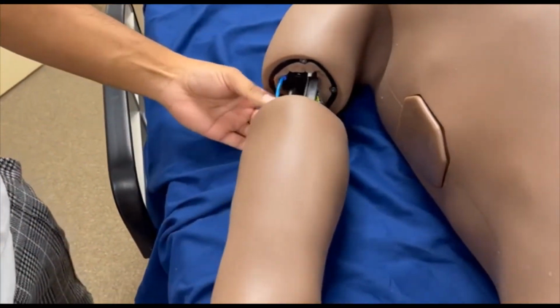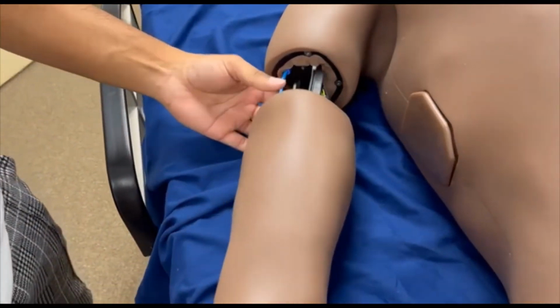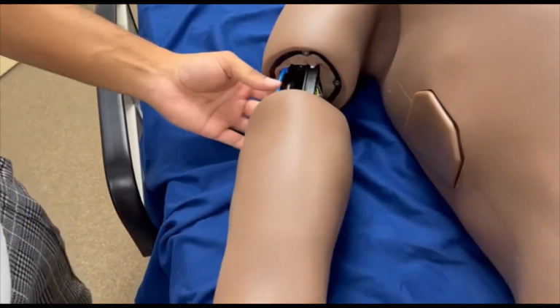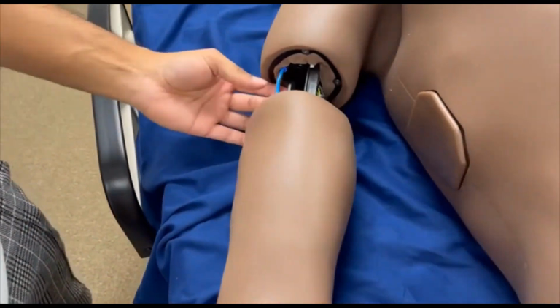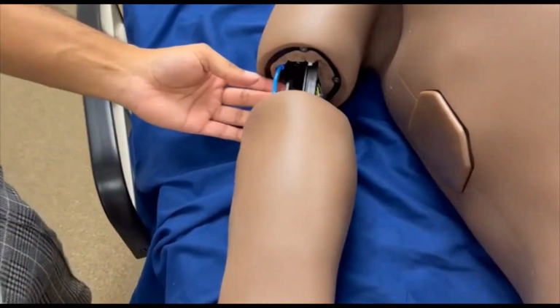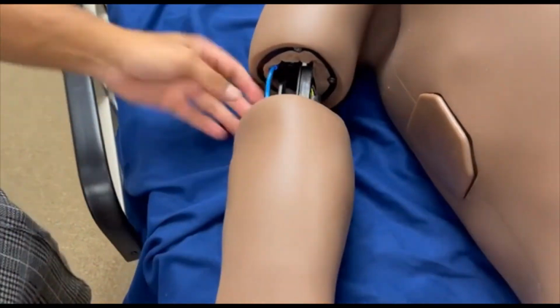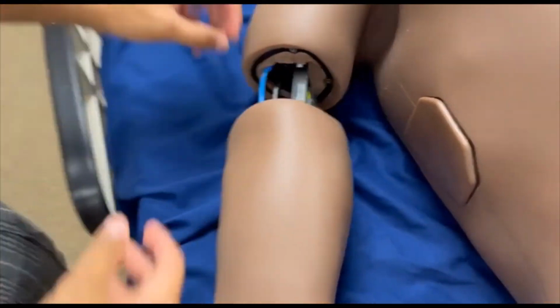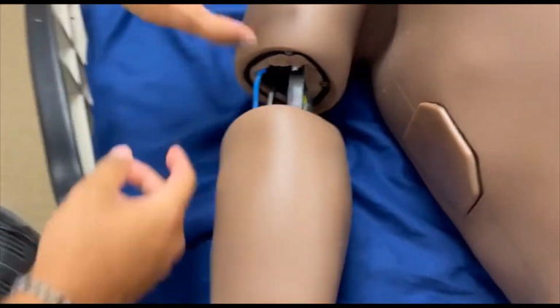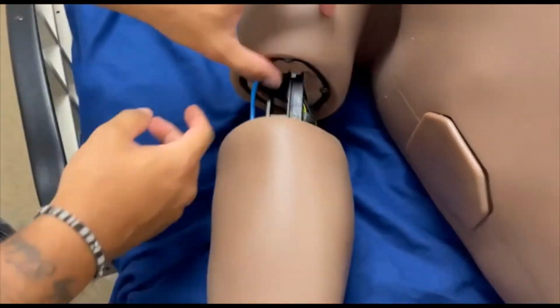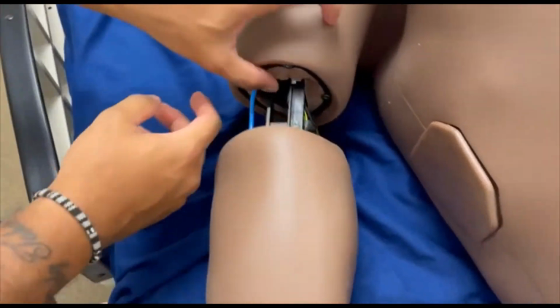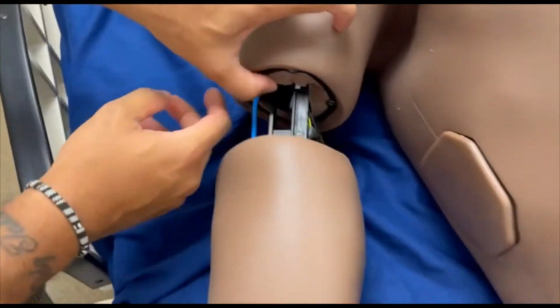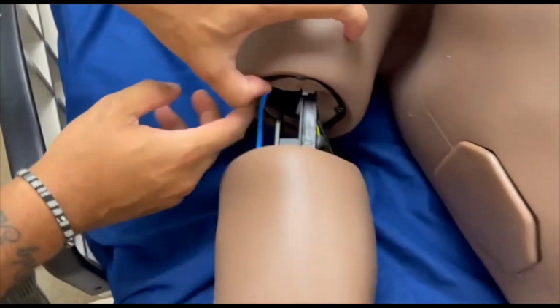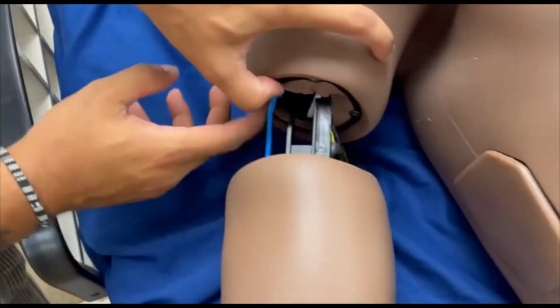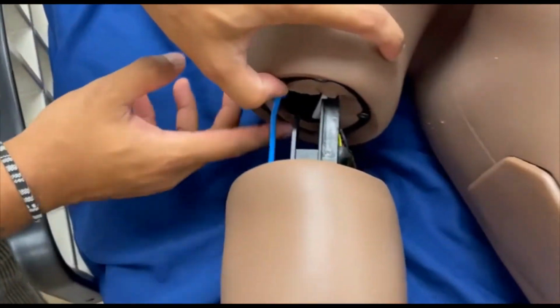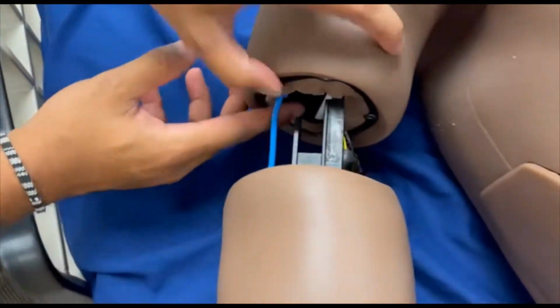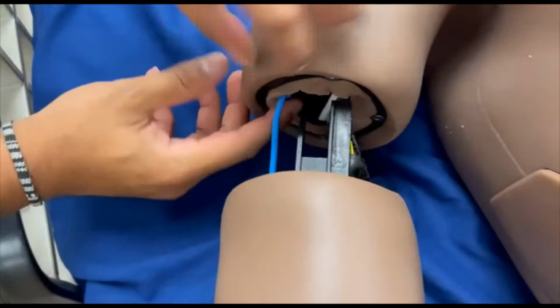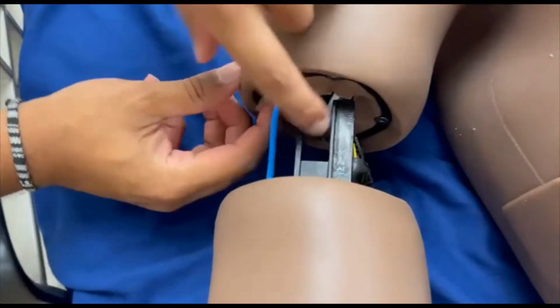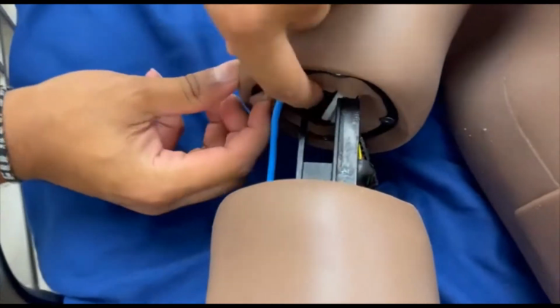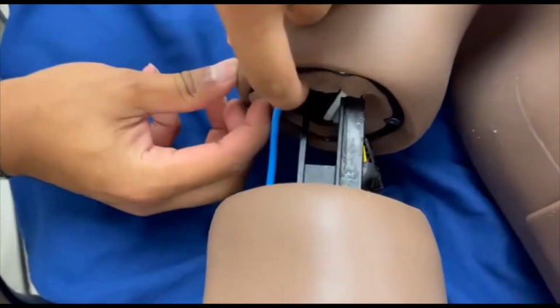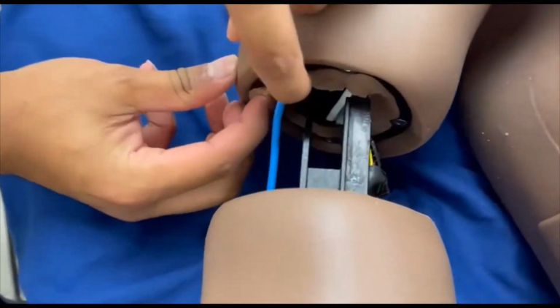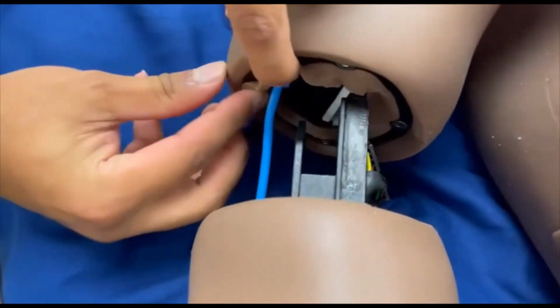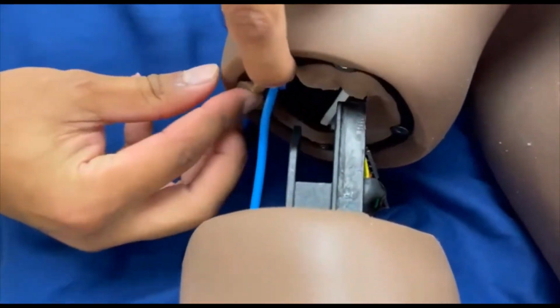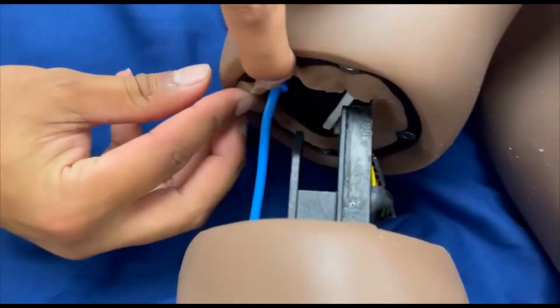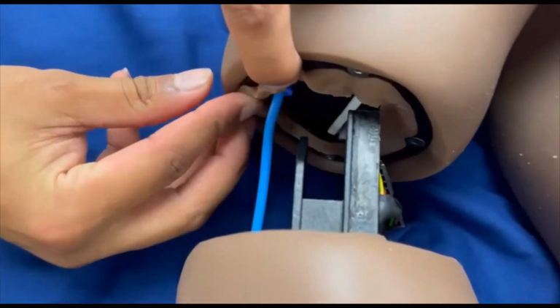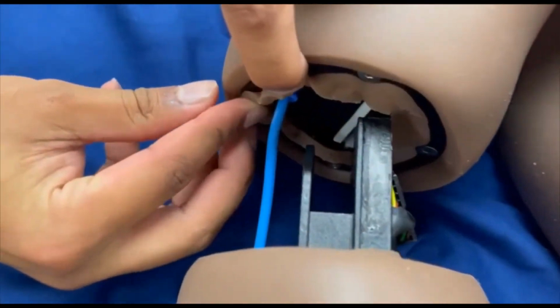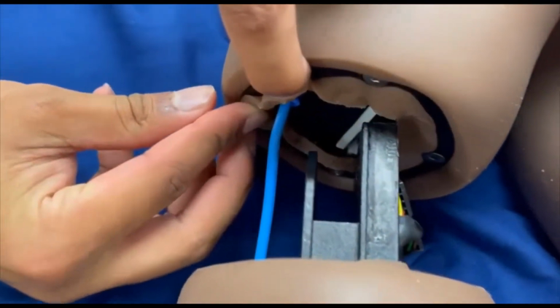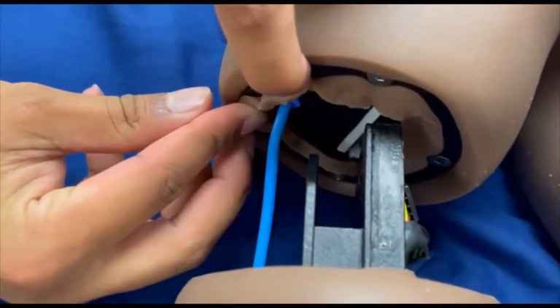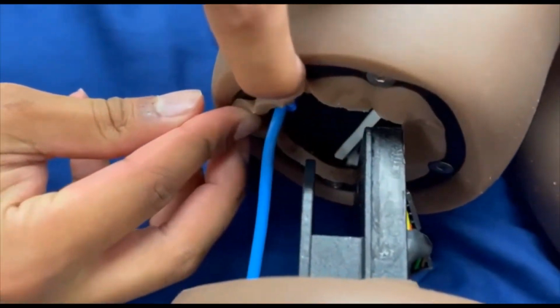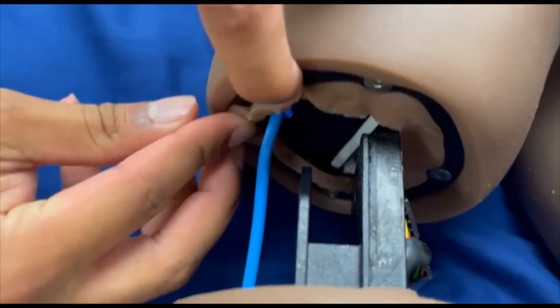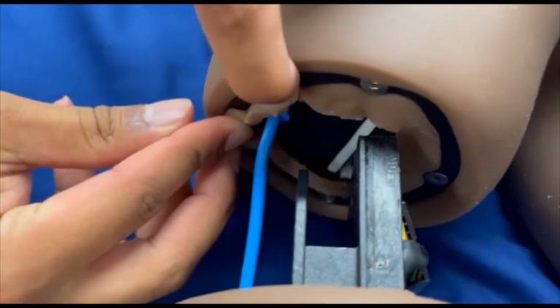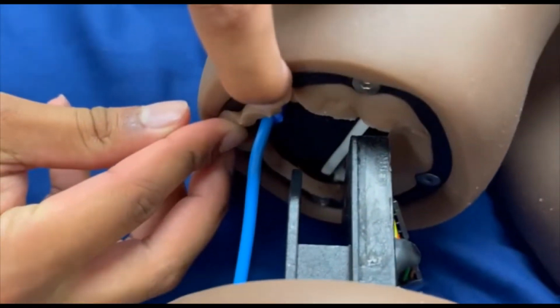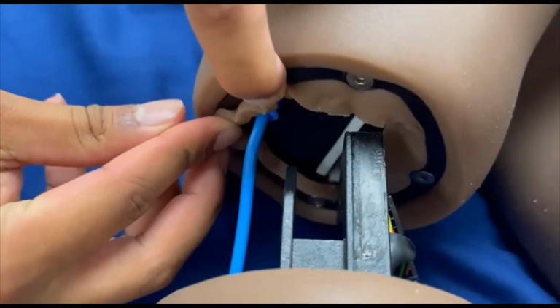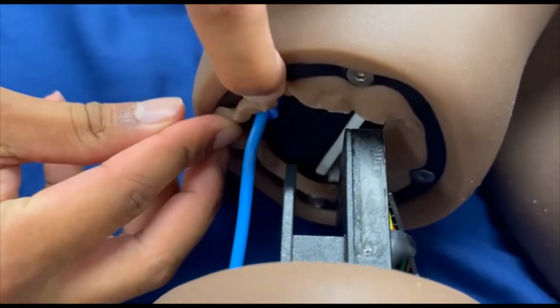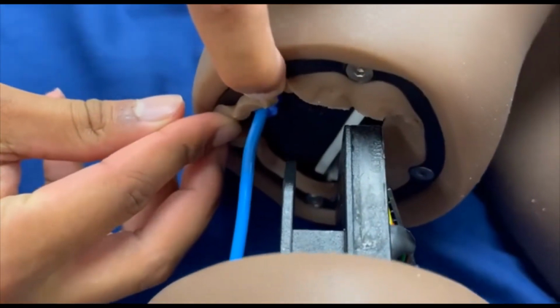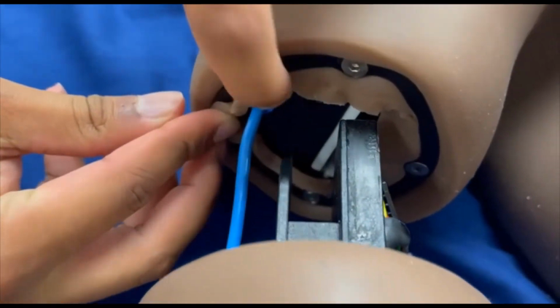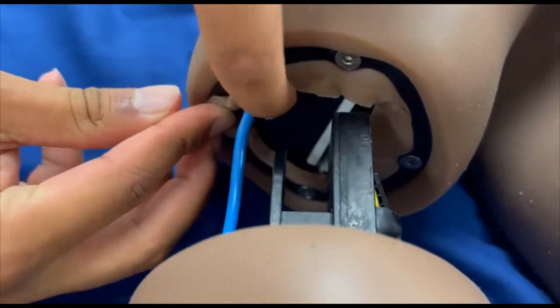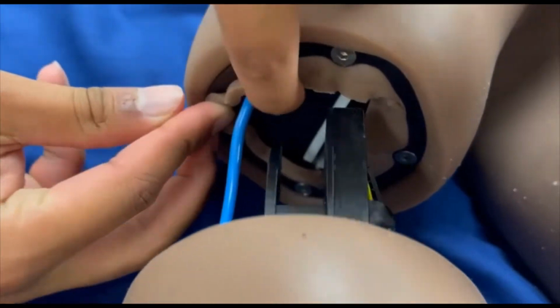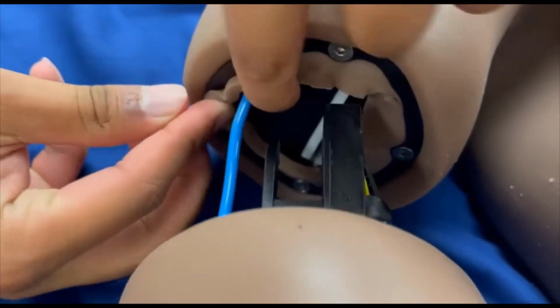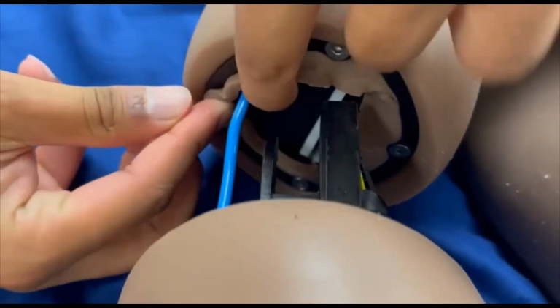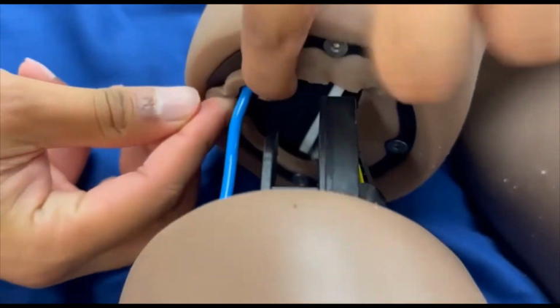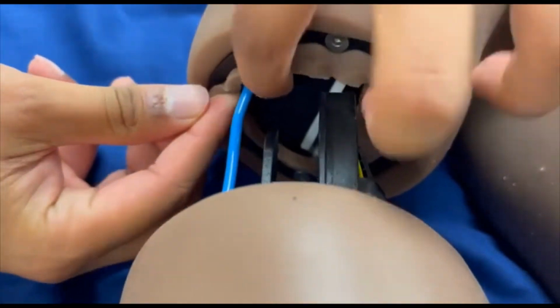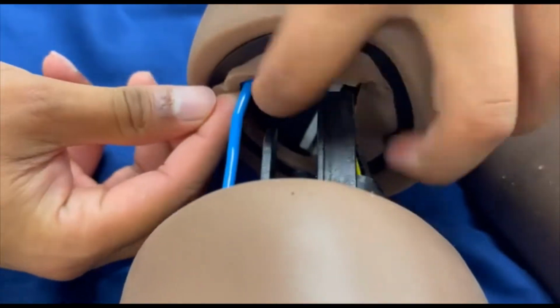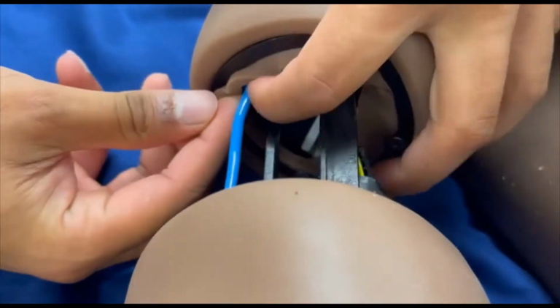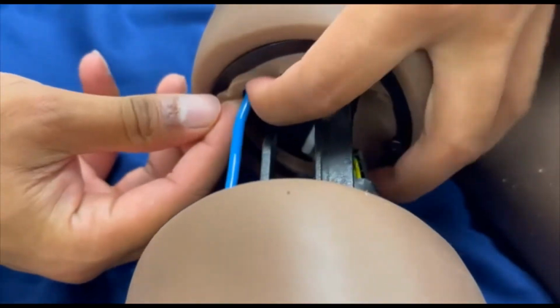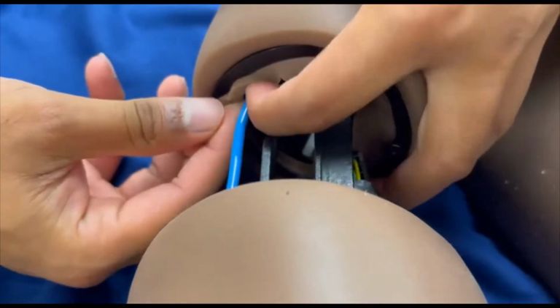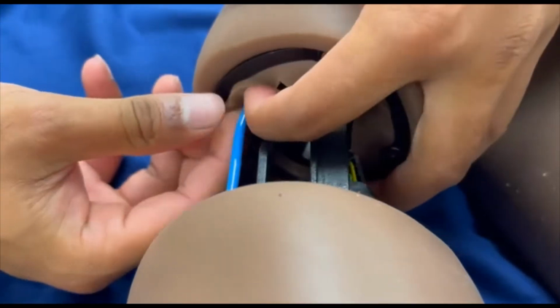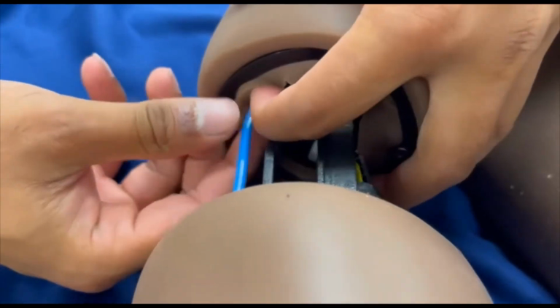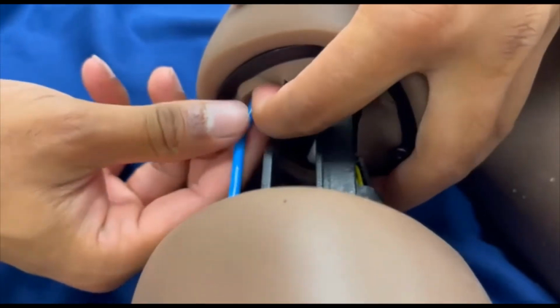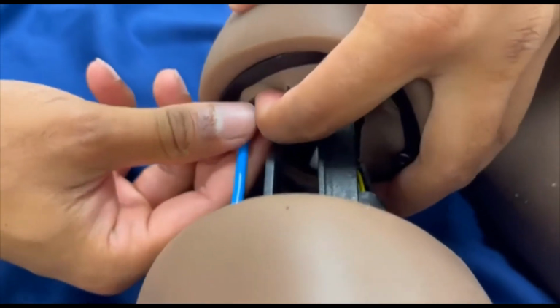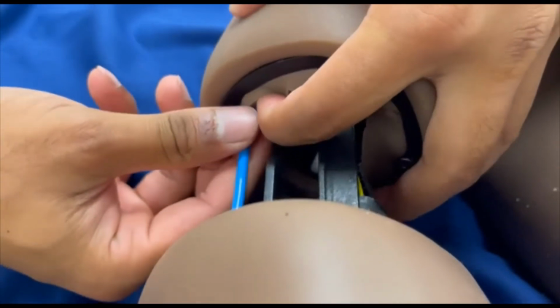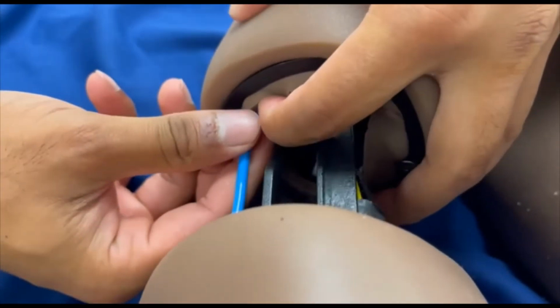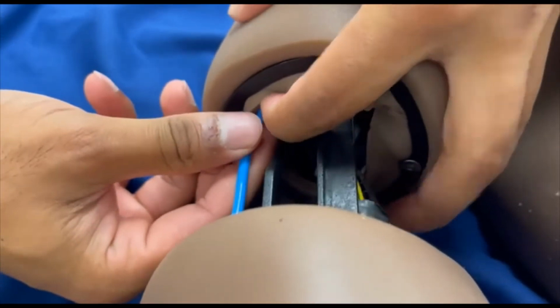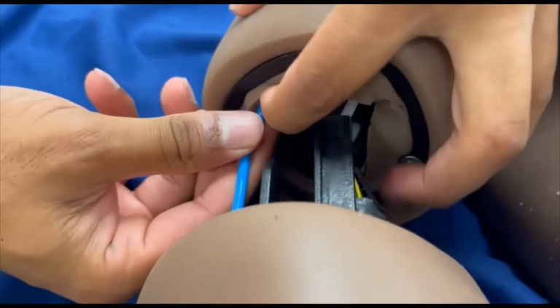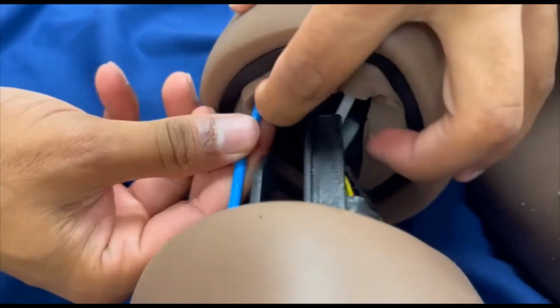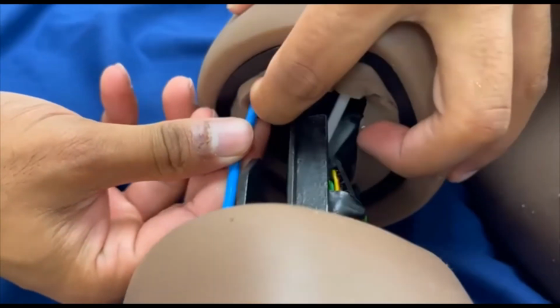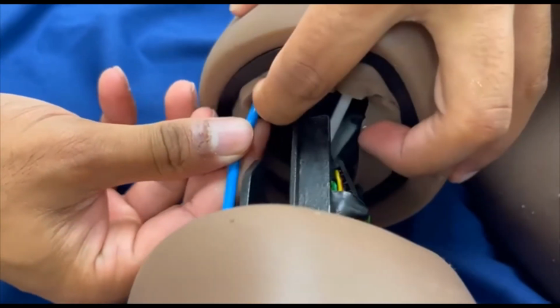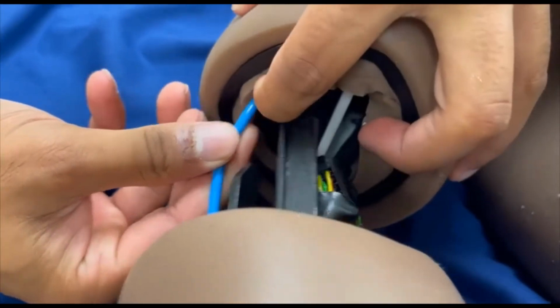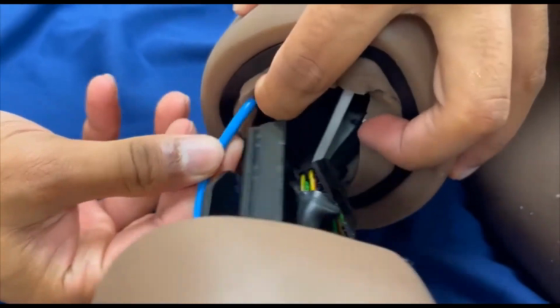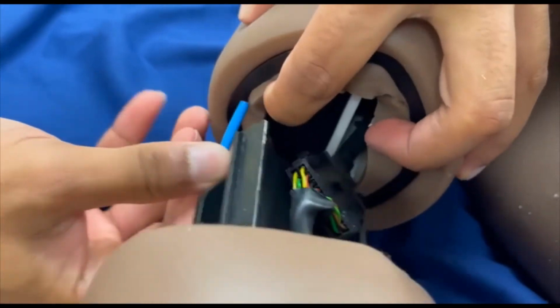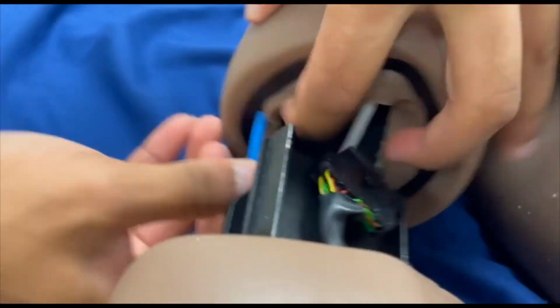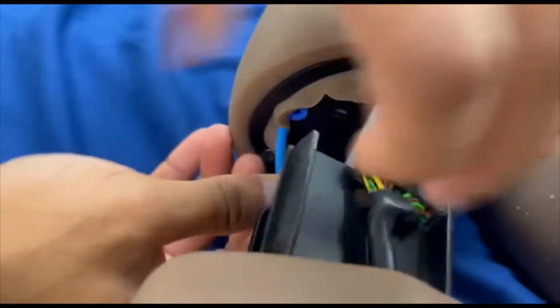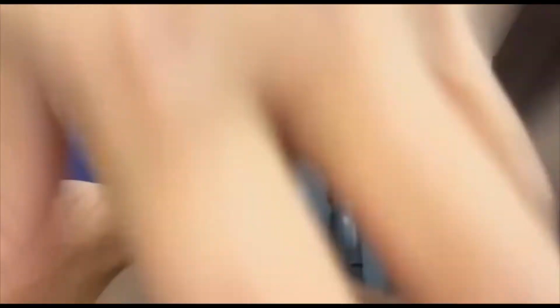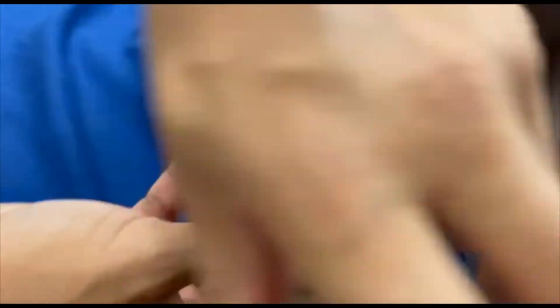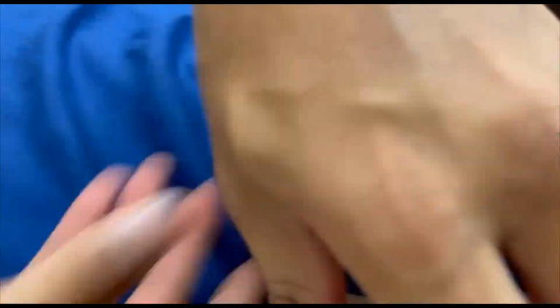To remove the blue tube, you will see a blue ring. The blue ring is also a button, so press it and gently slide the blue tube out.